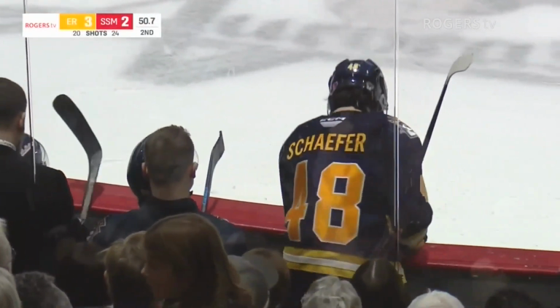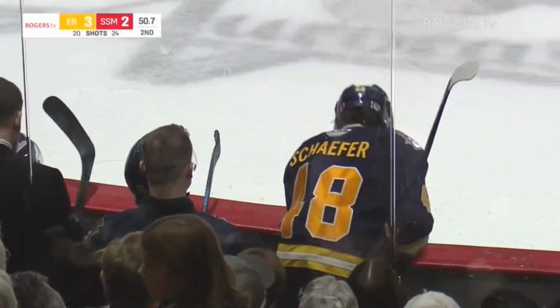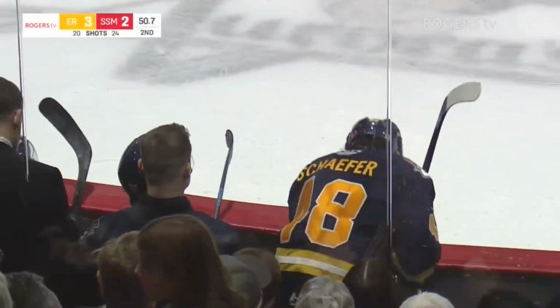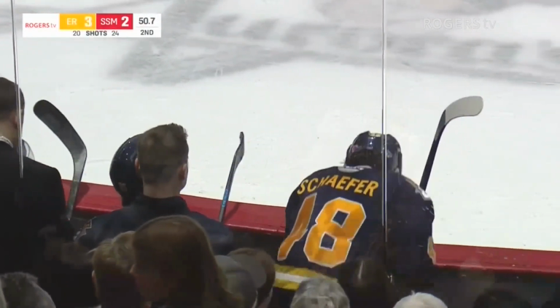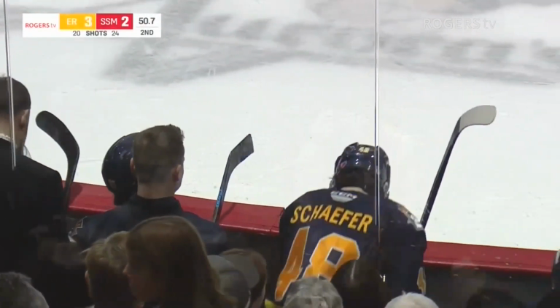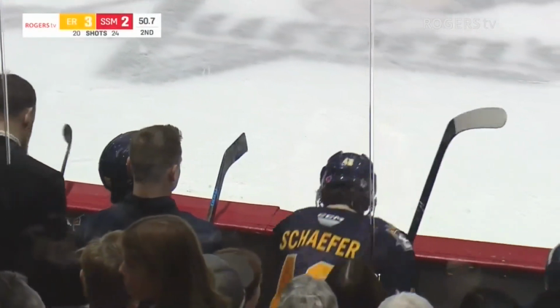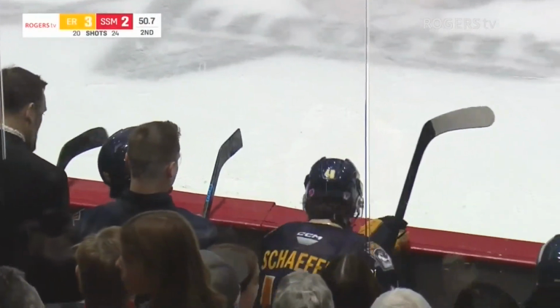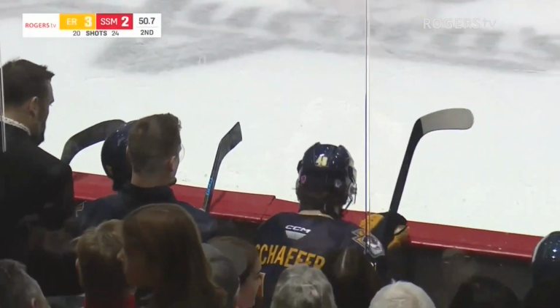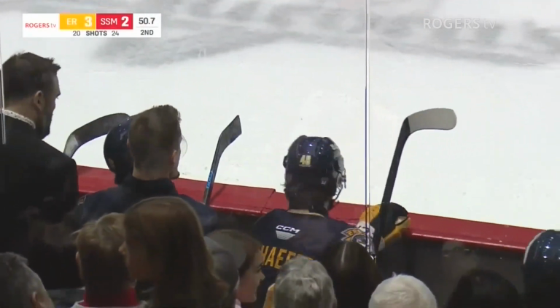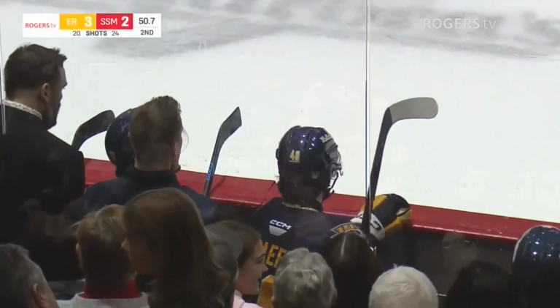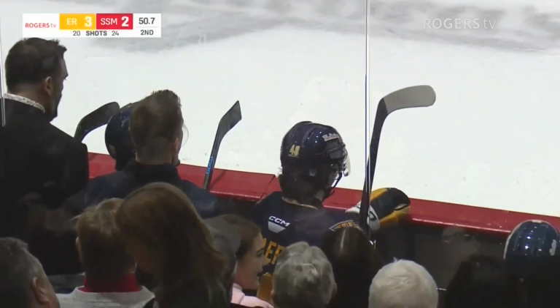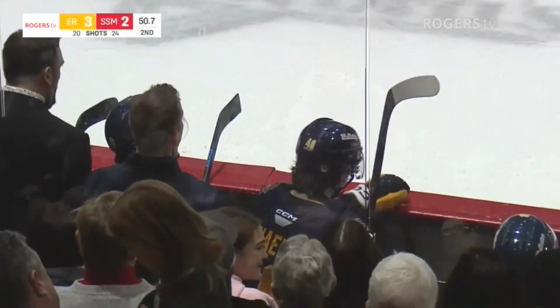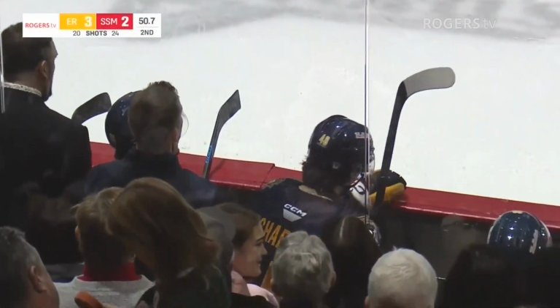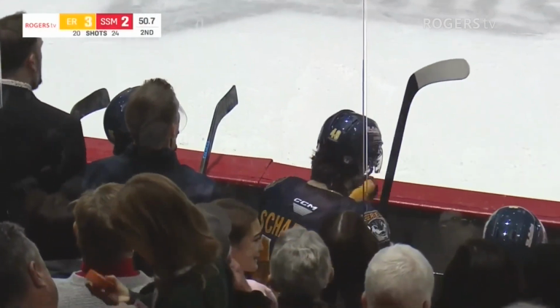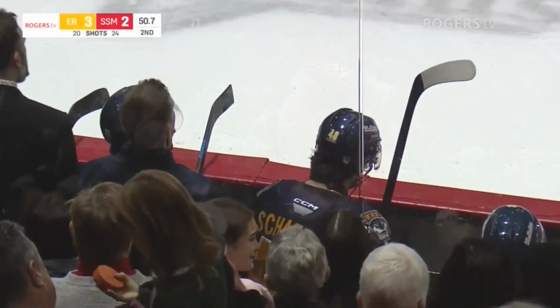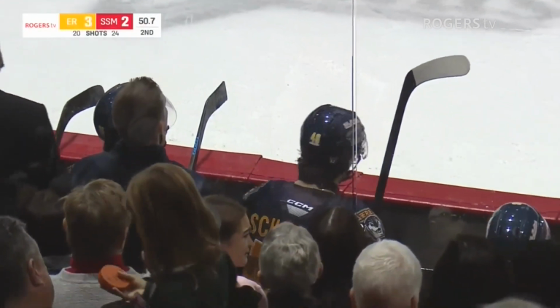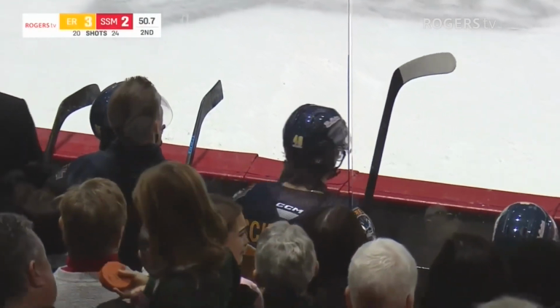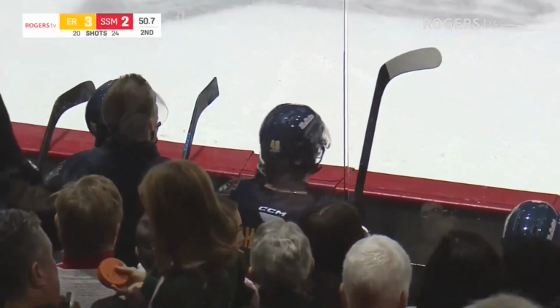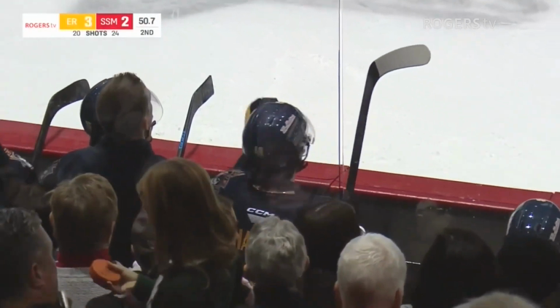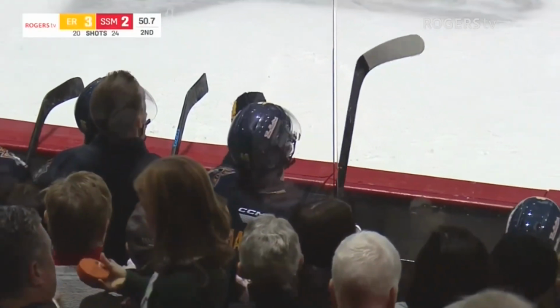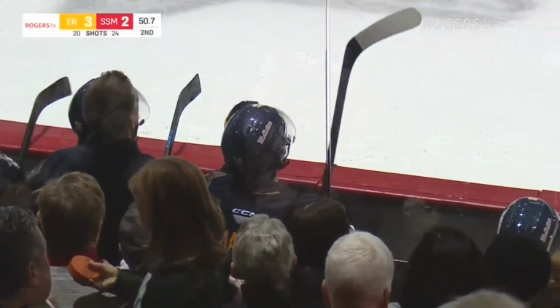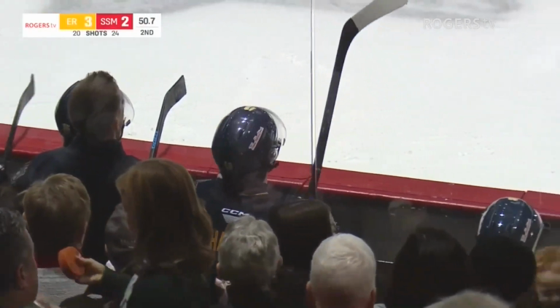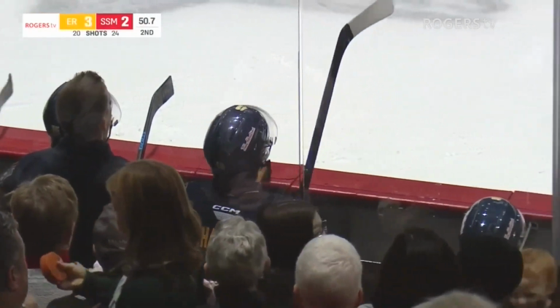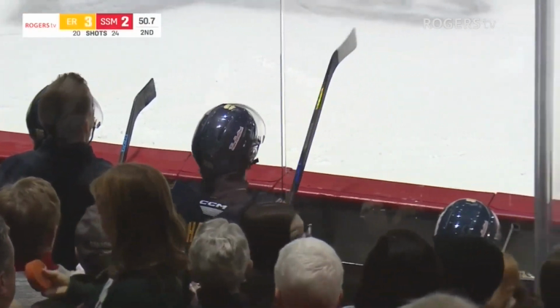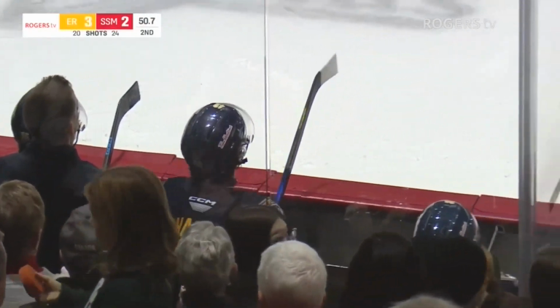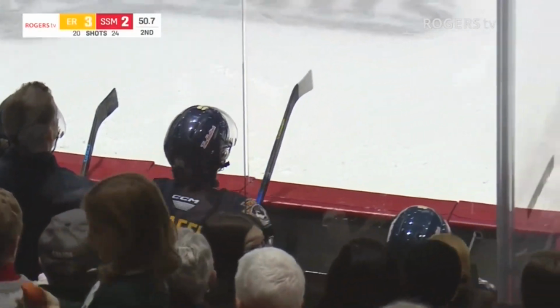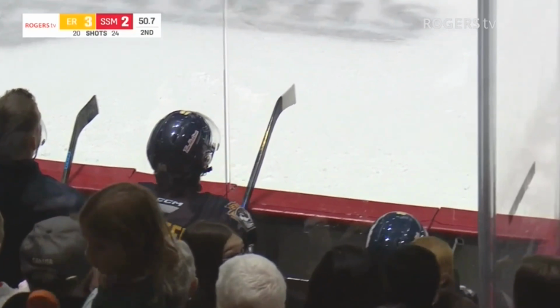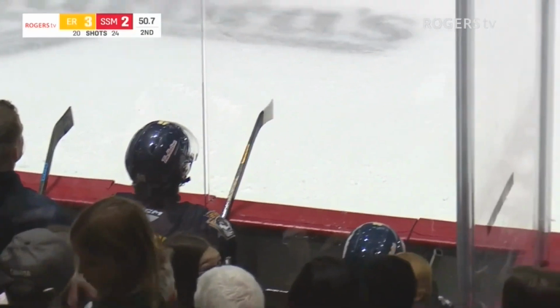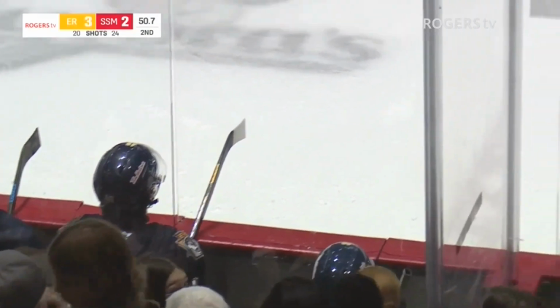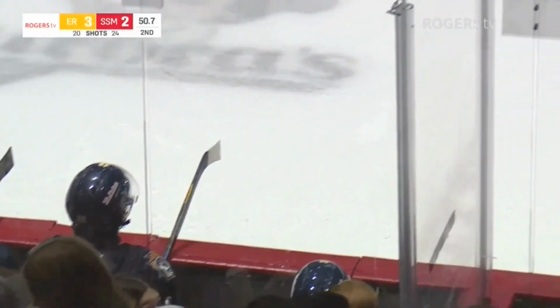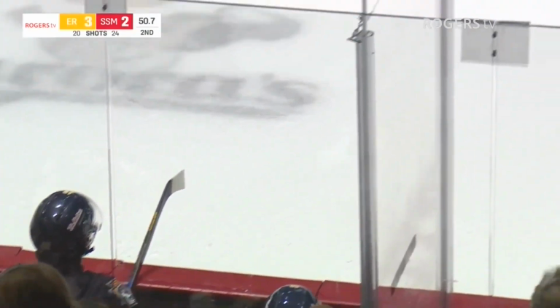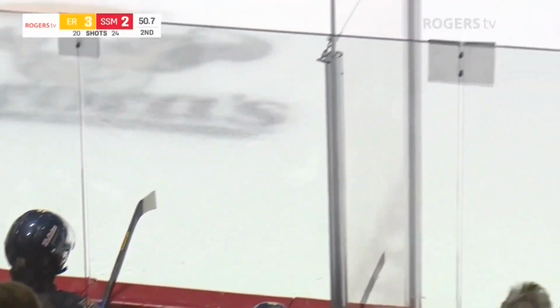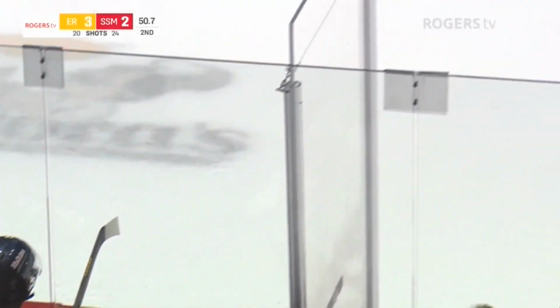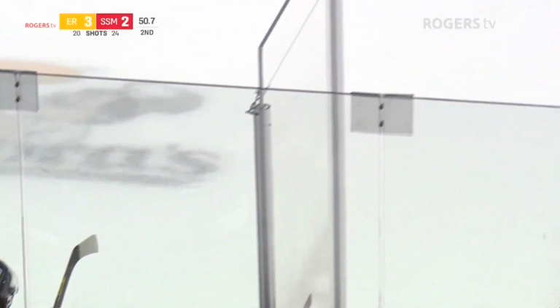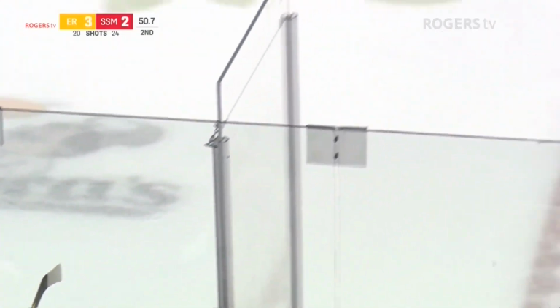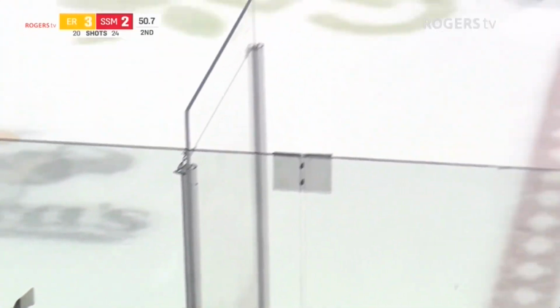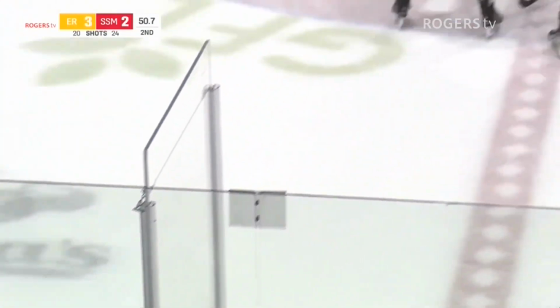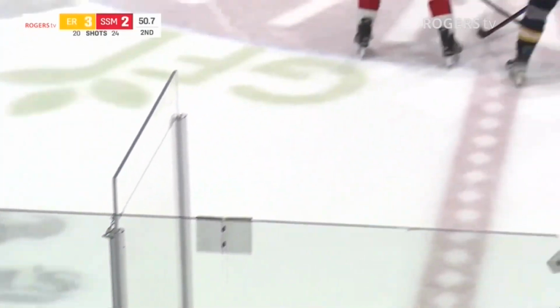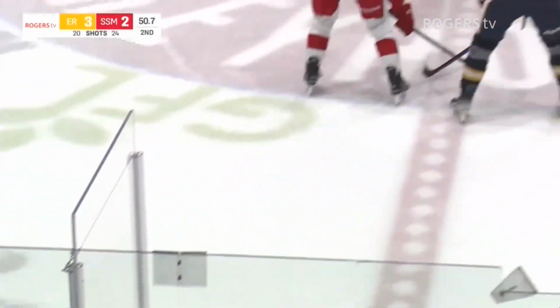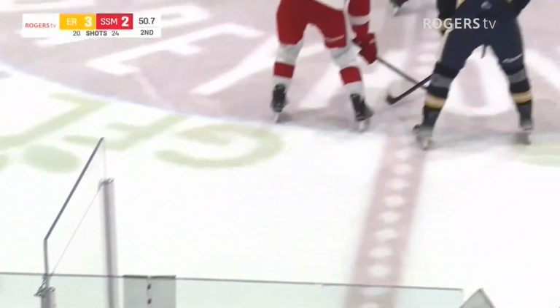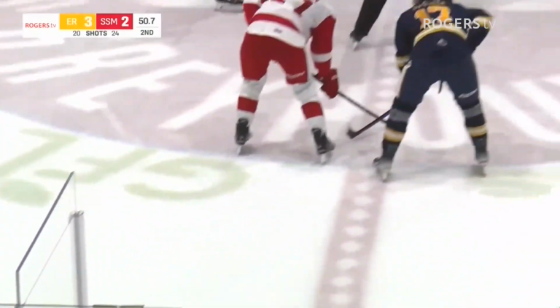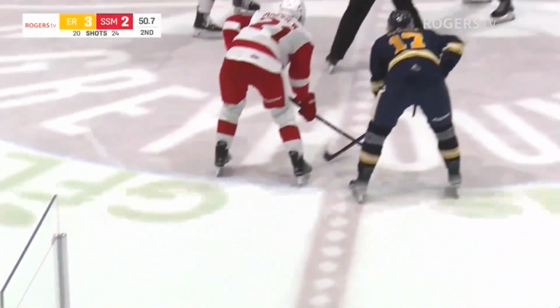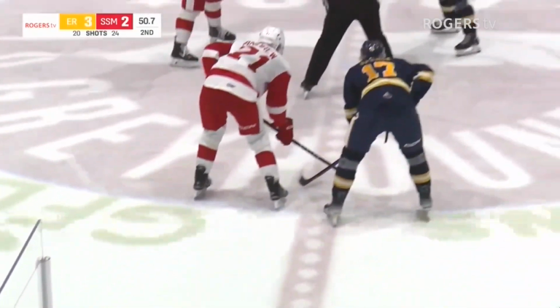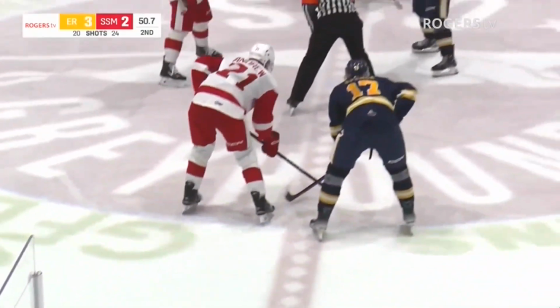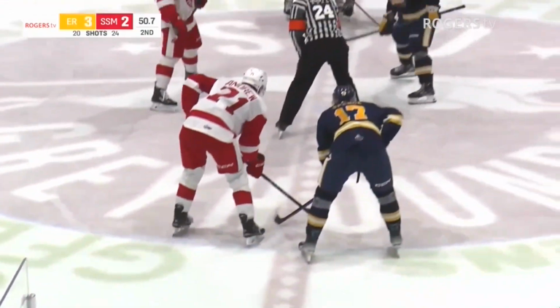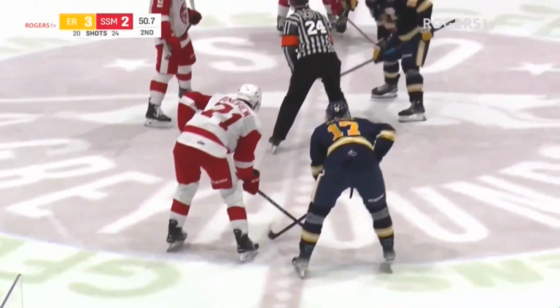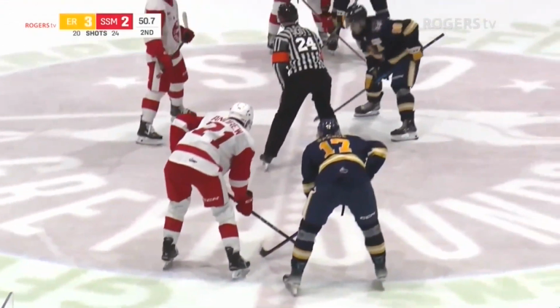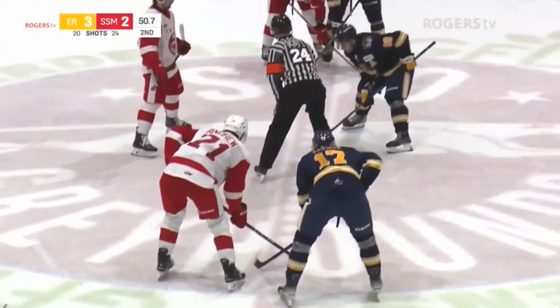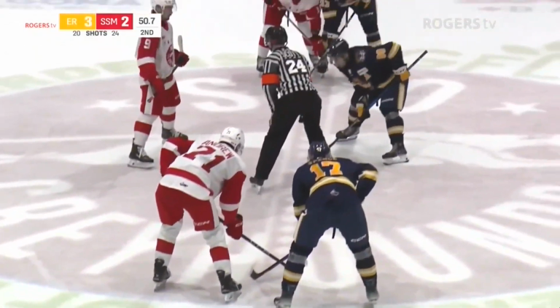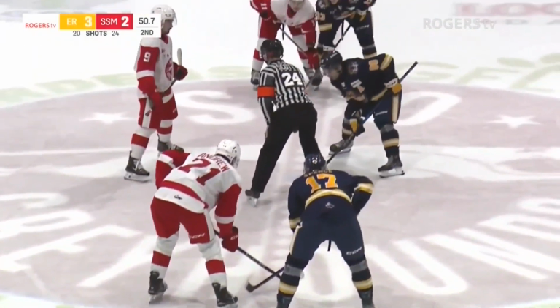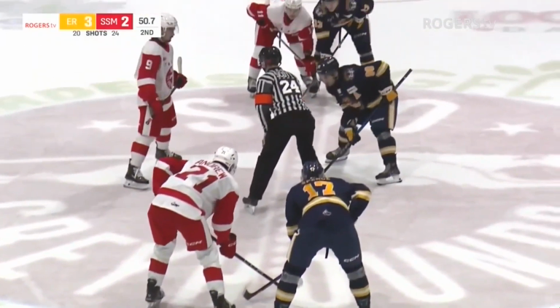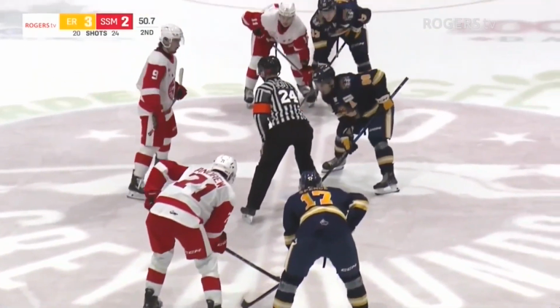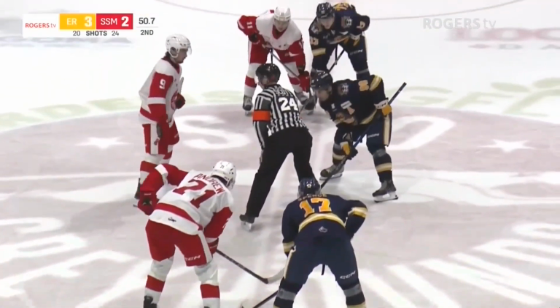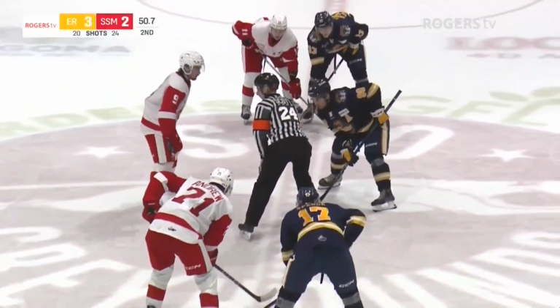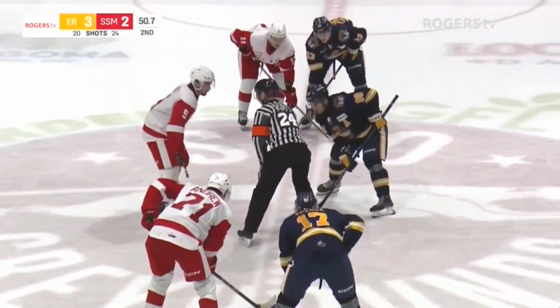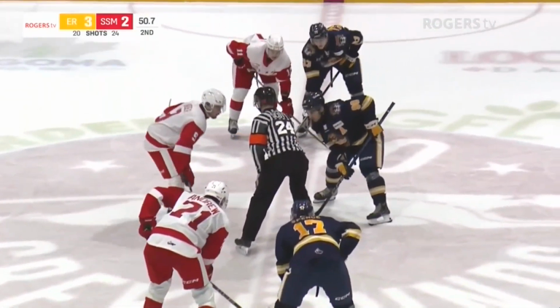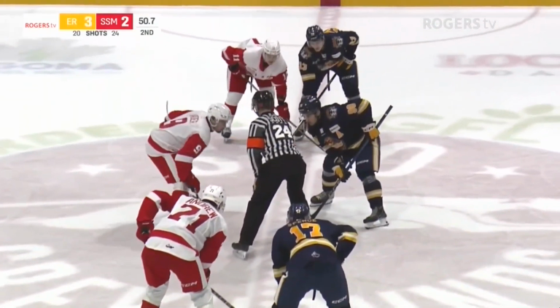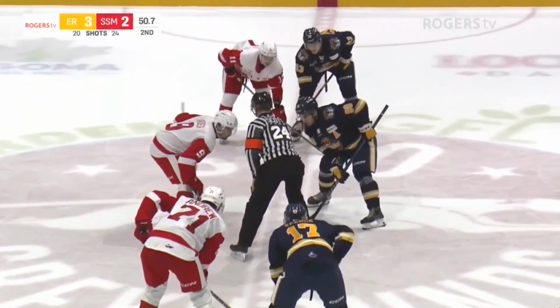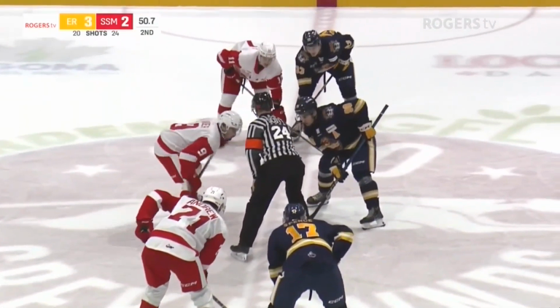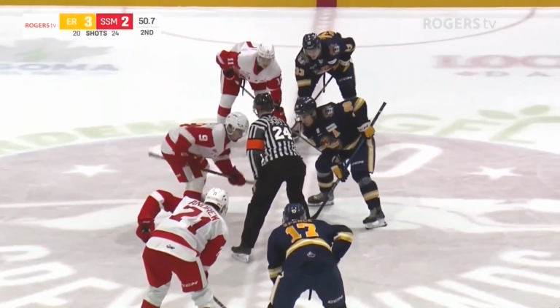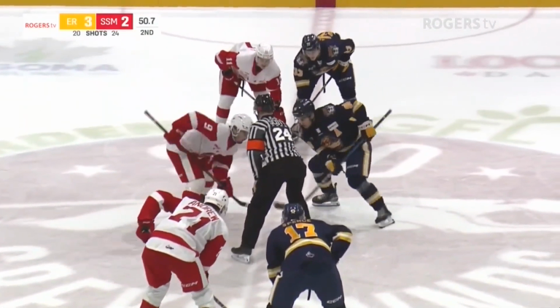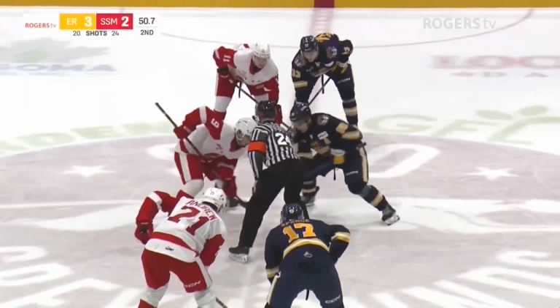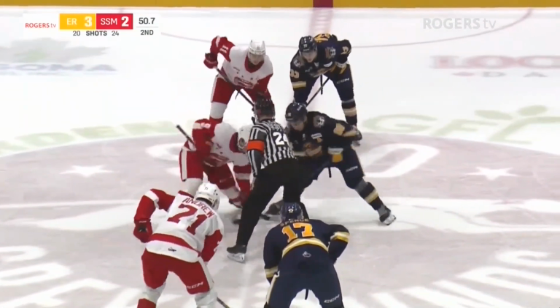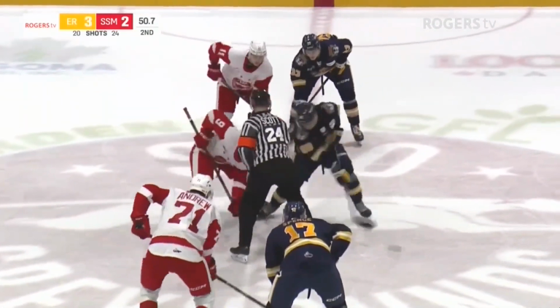Schaefer is pretty pumped as he puts the Otters ahead by a goal with 50 seconds left to go in the second period. Erie 3, Greyhounds 2.